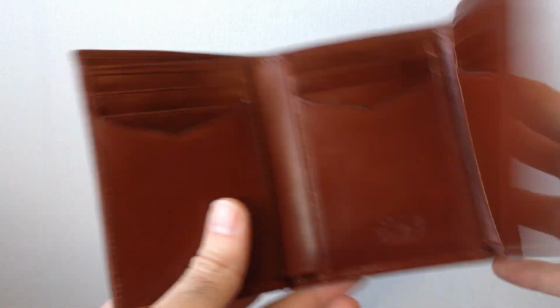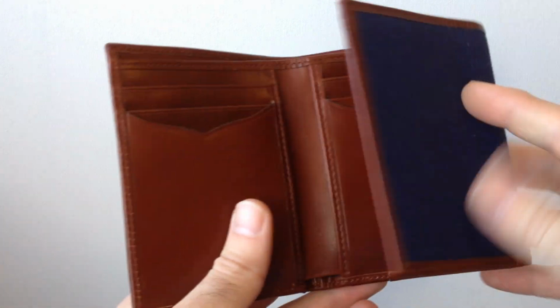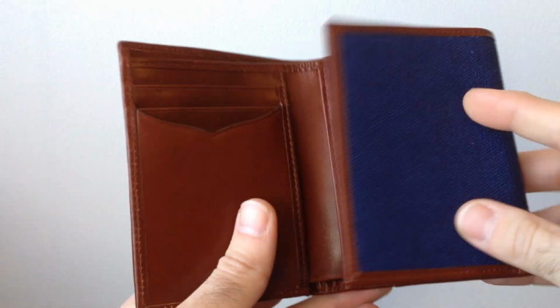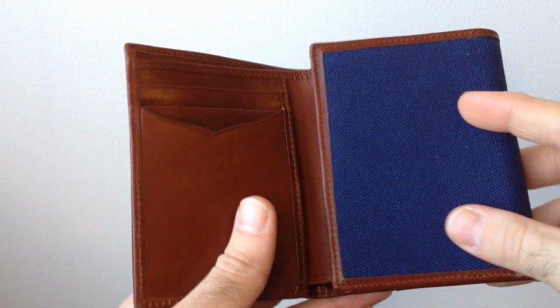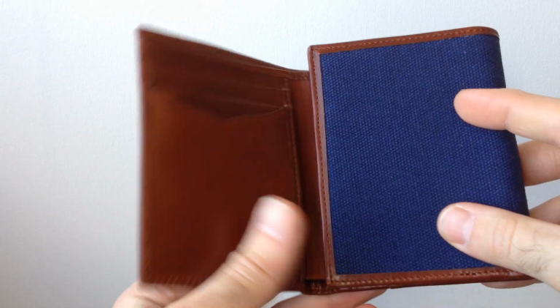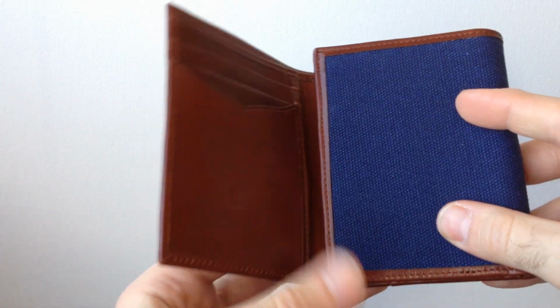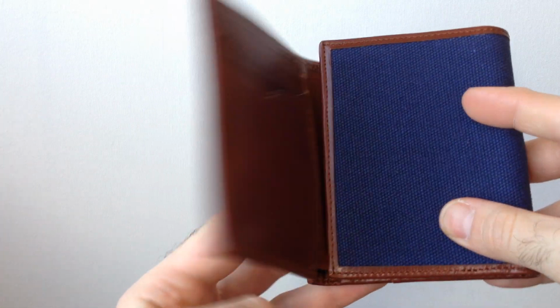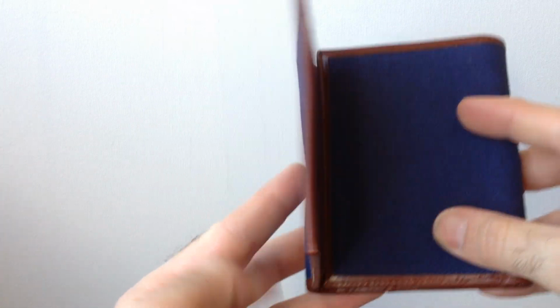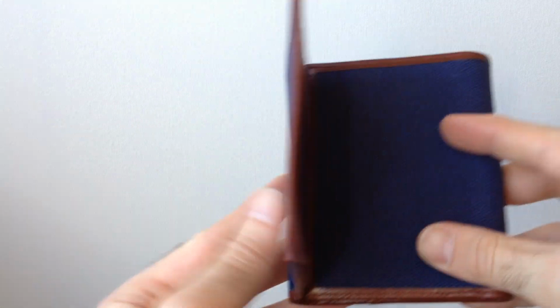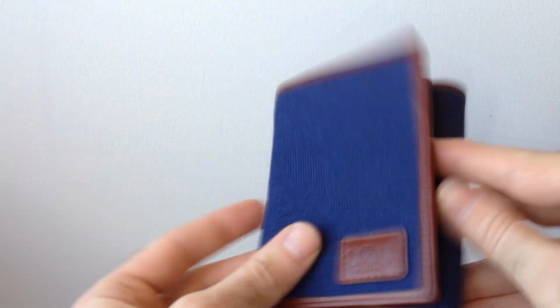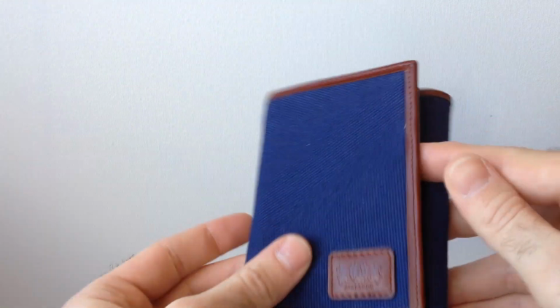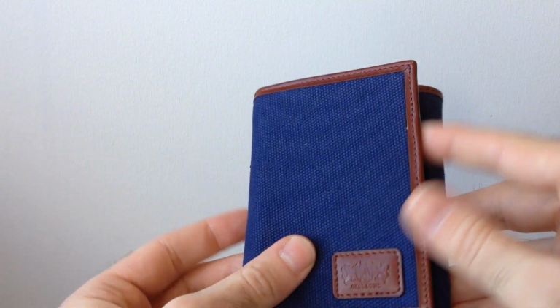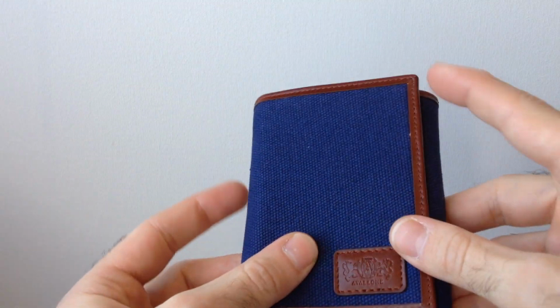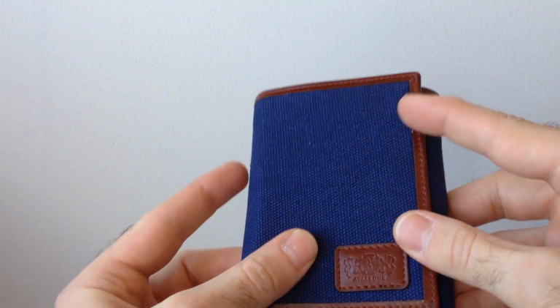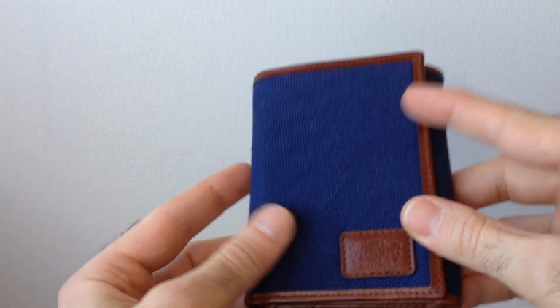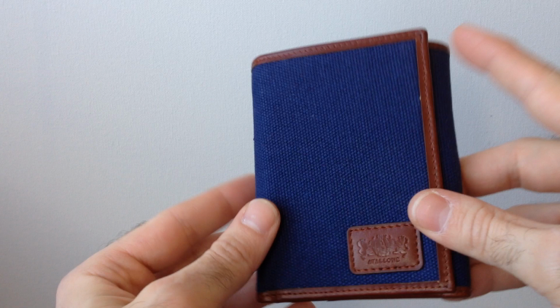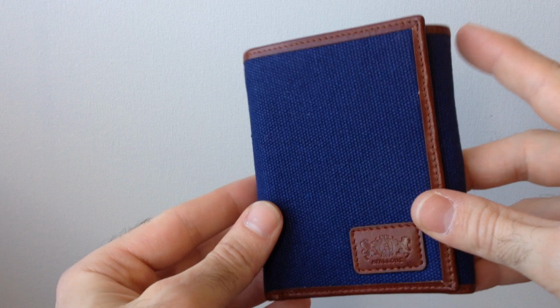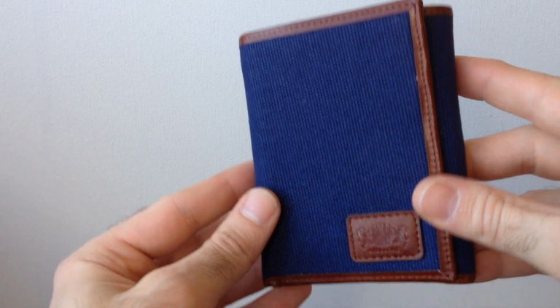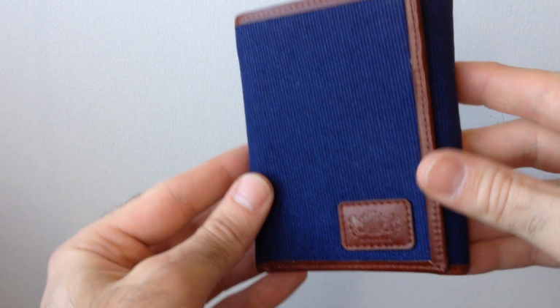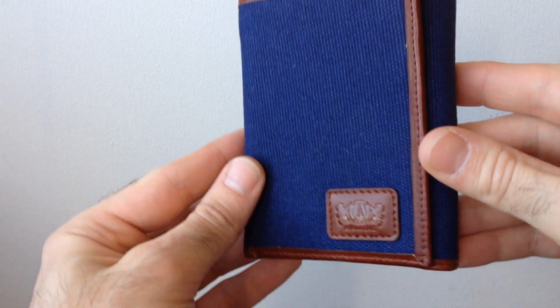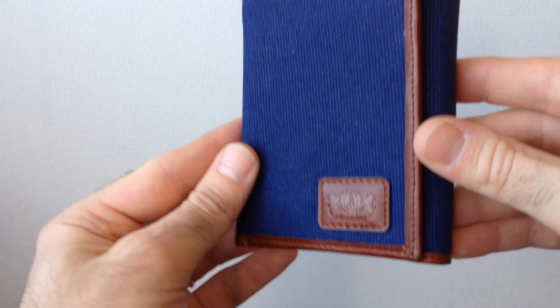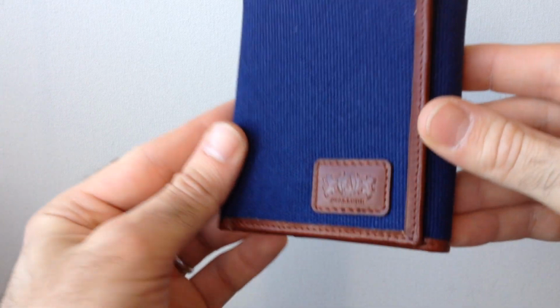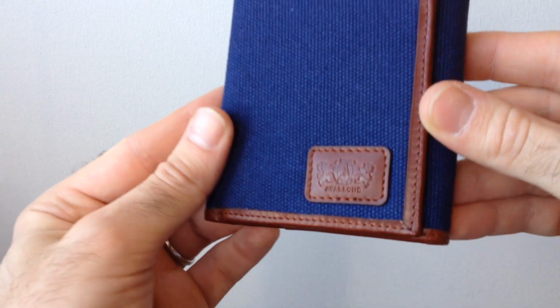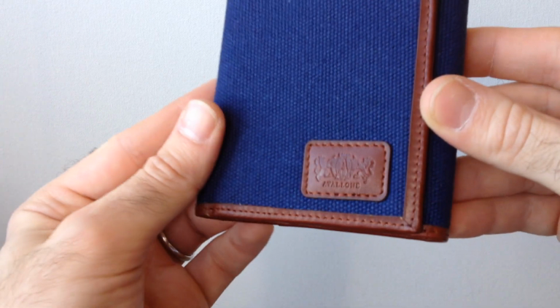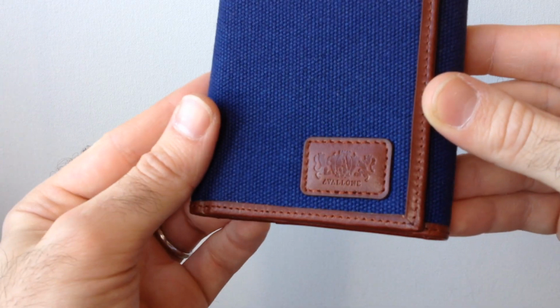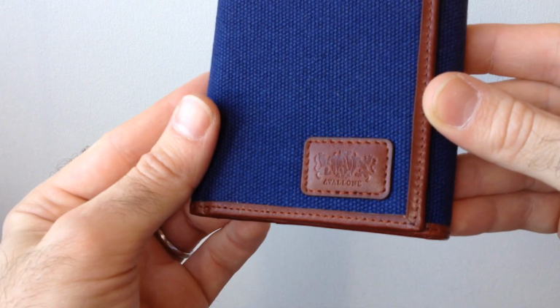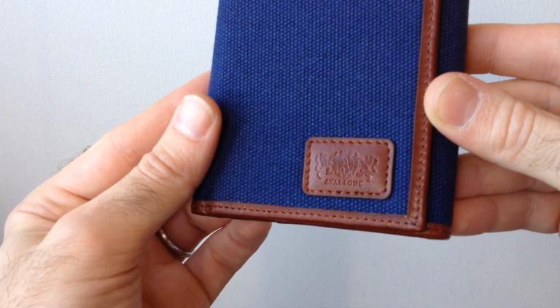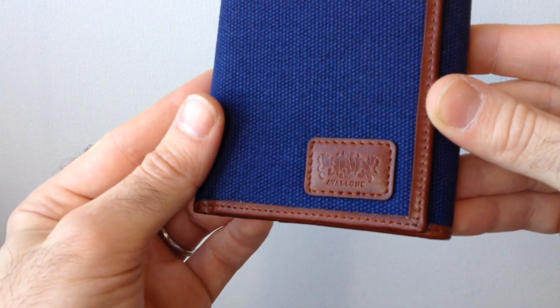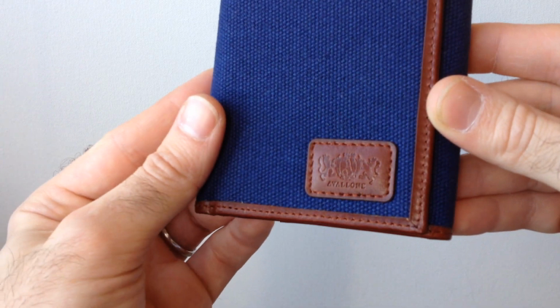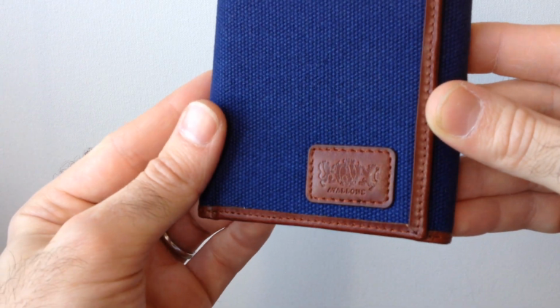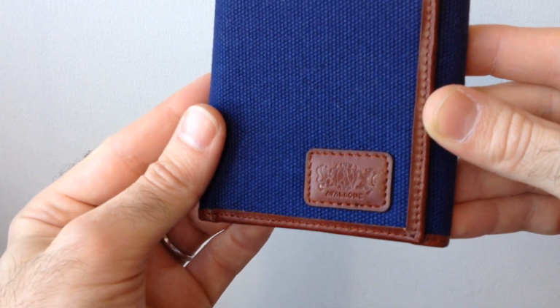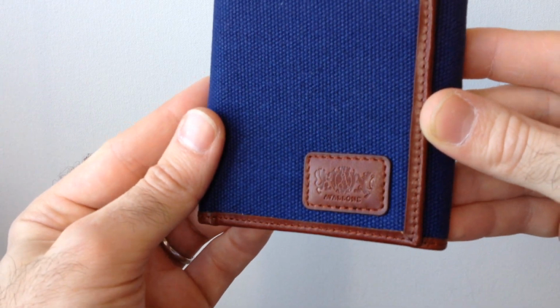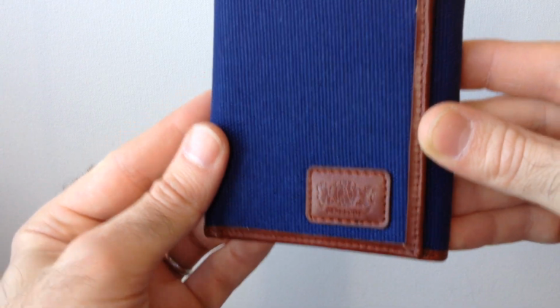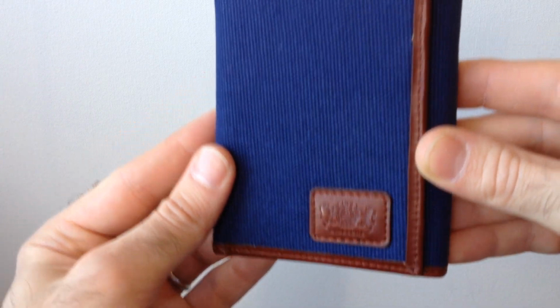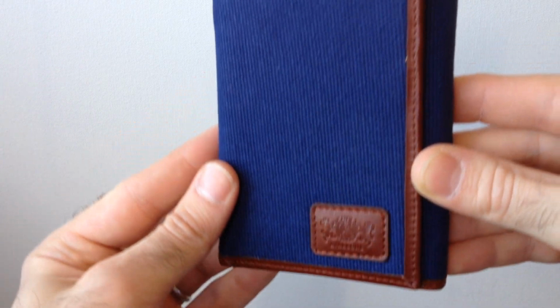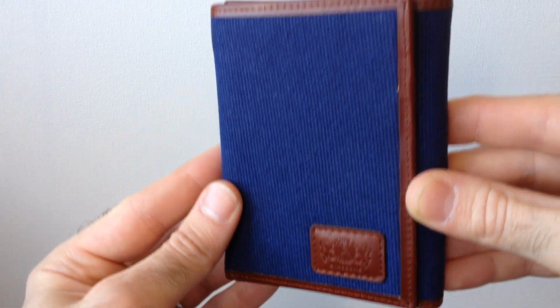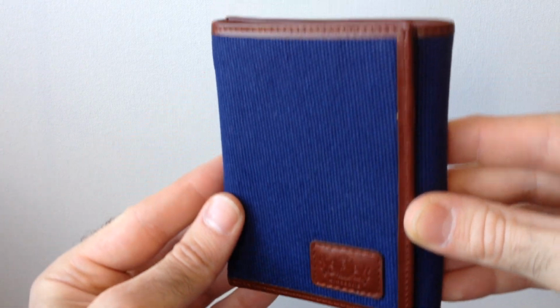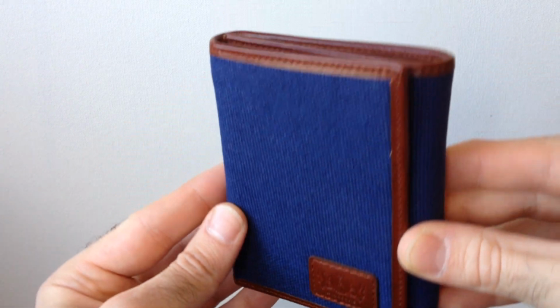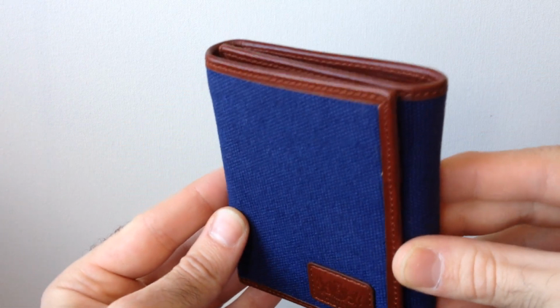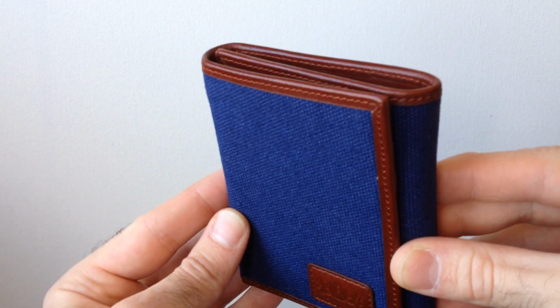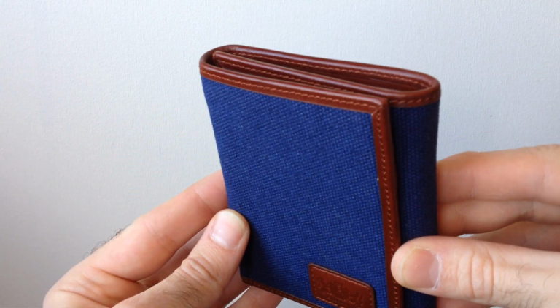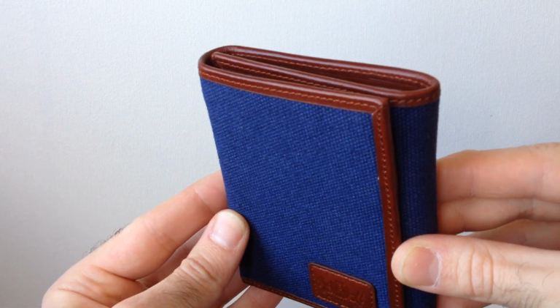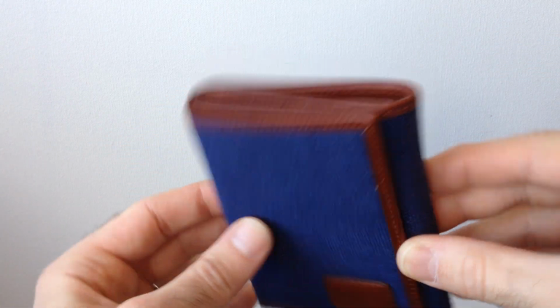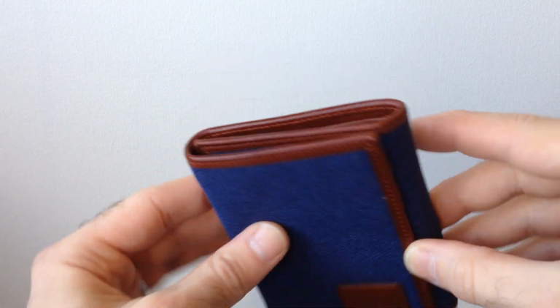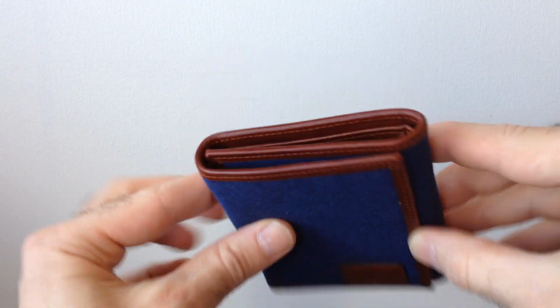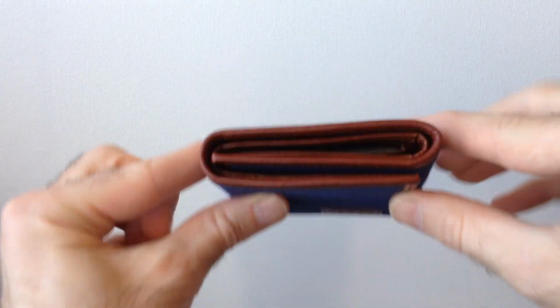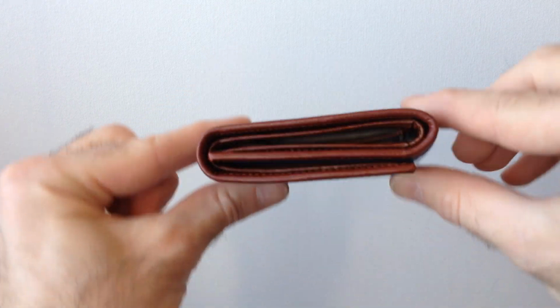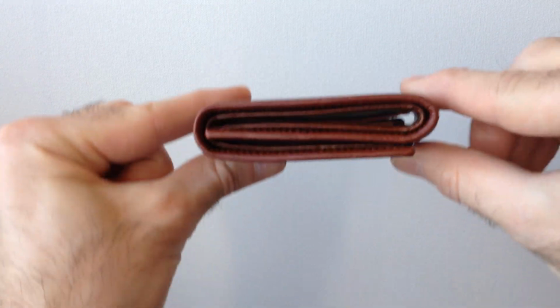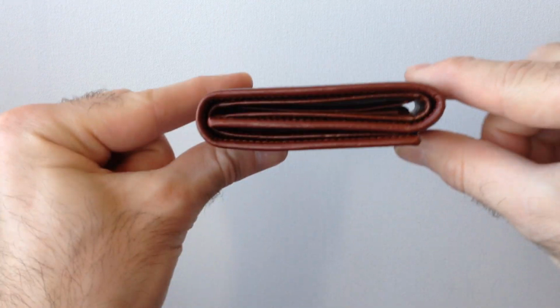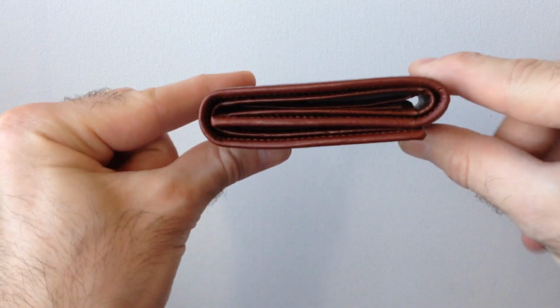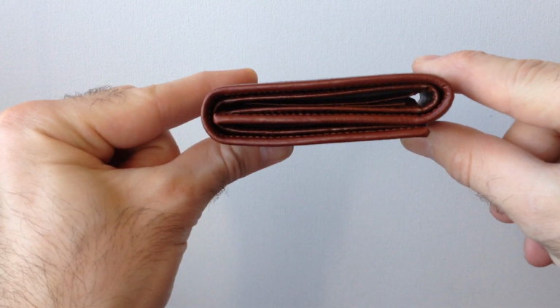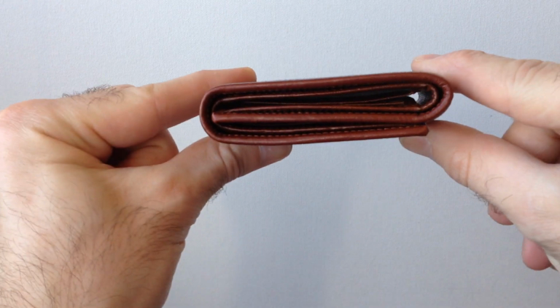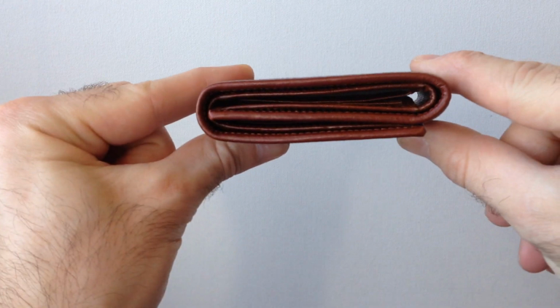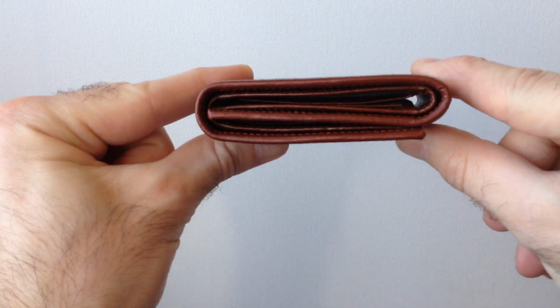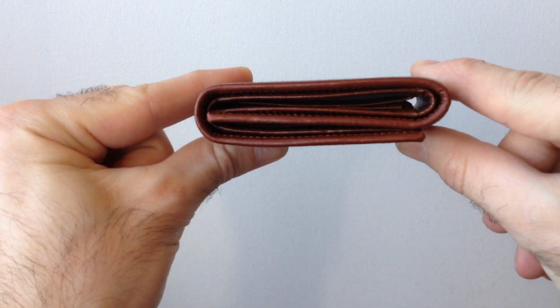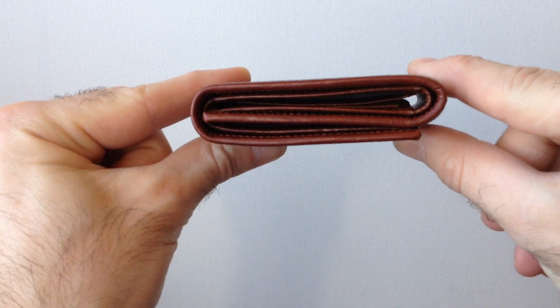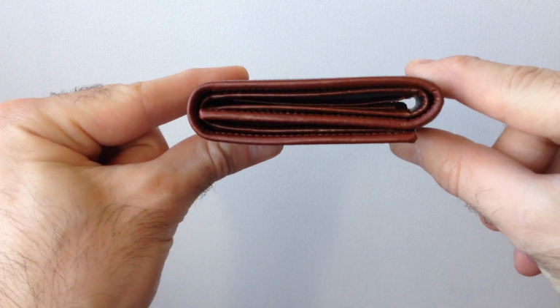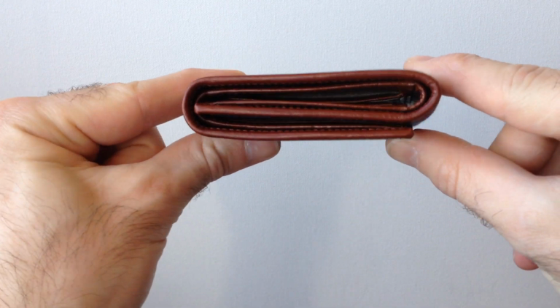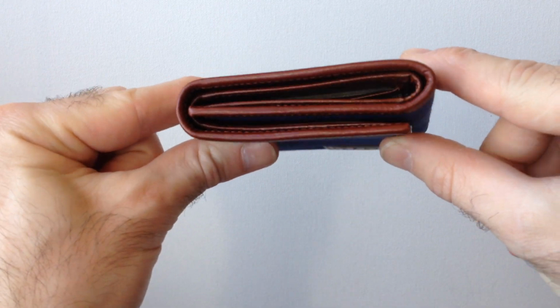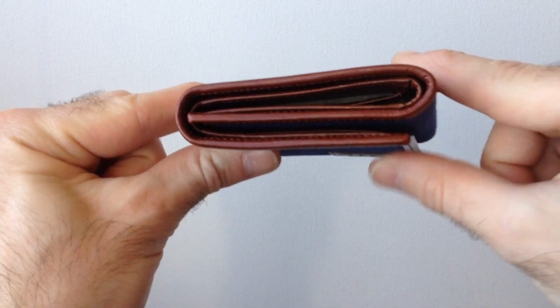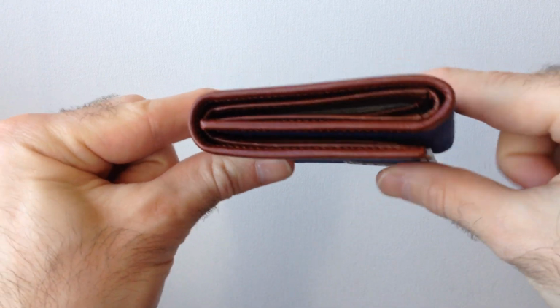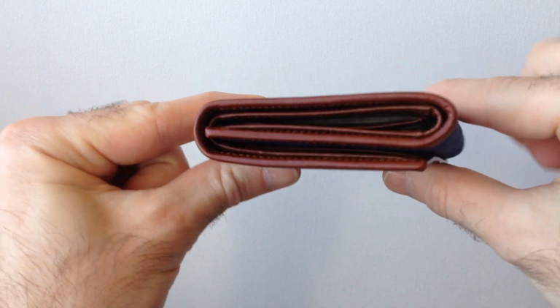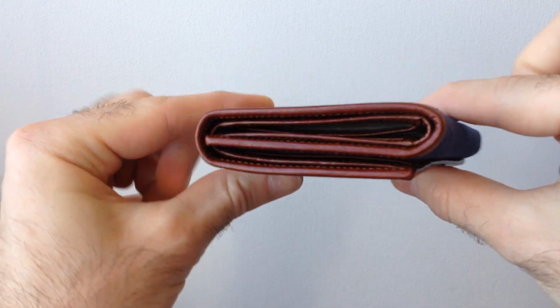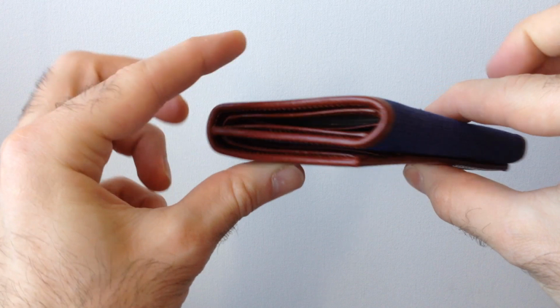It has nine stitches per inch, our logo on the front, and a fairly slim profile.